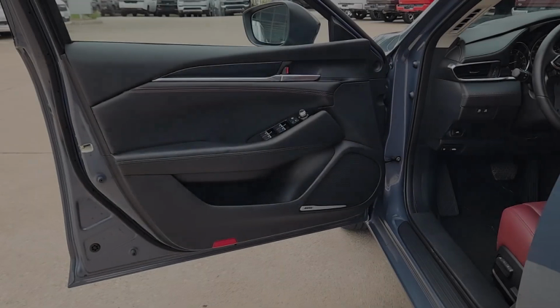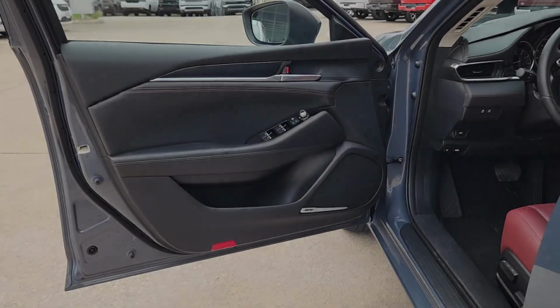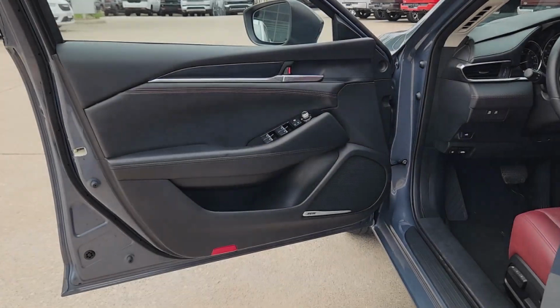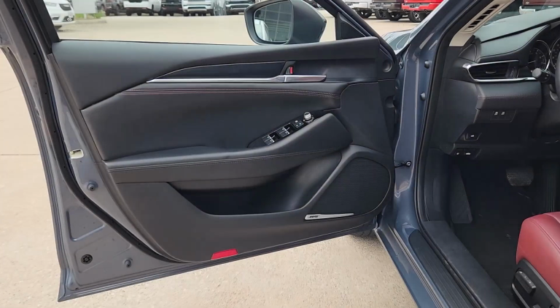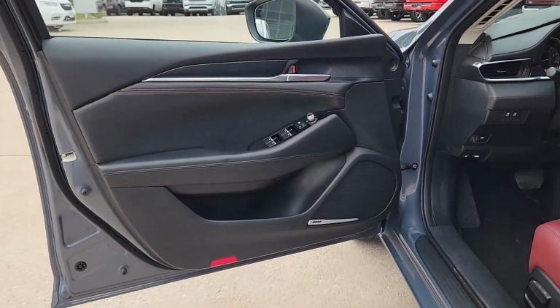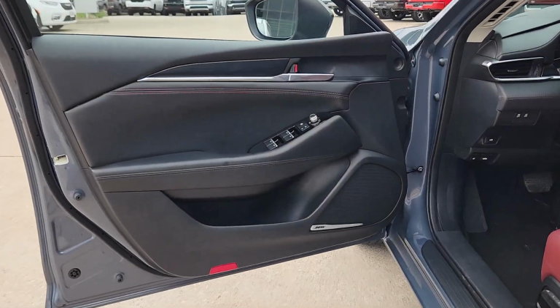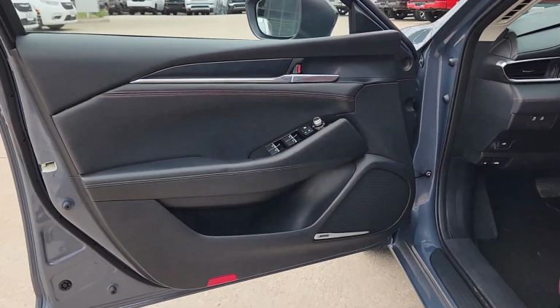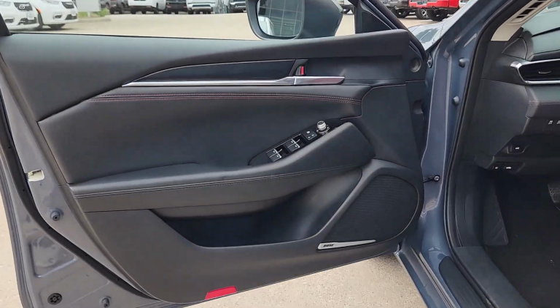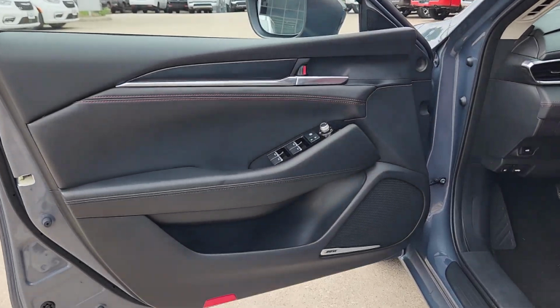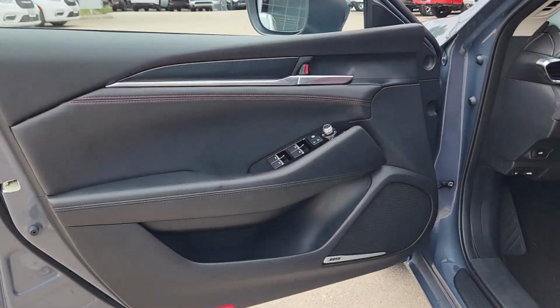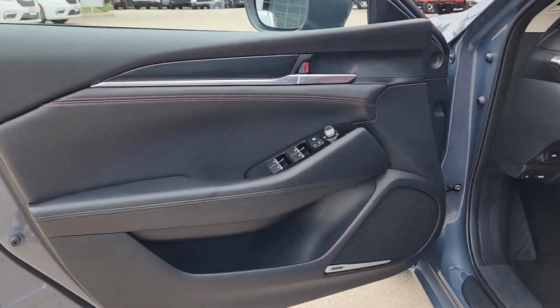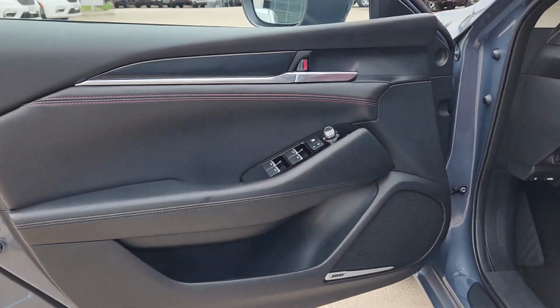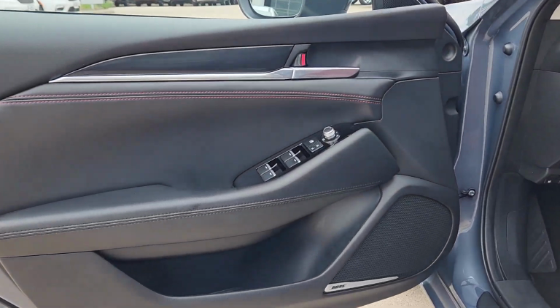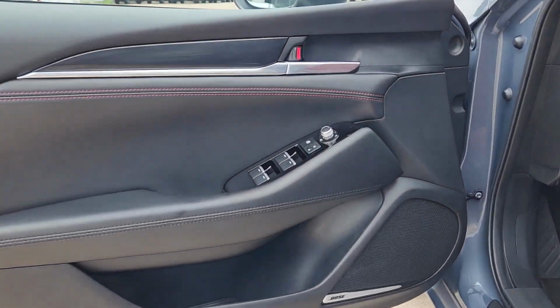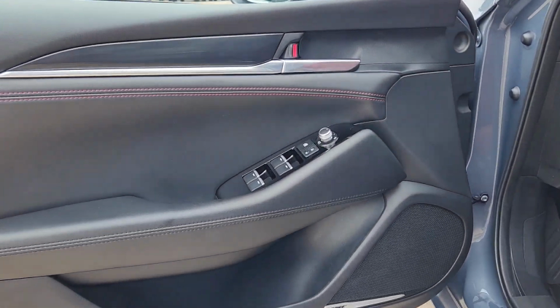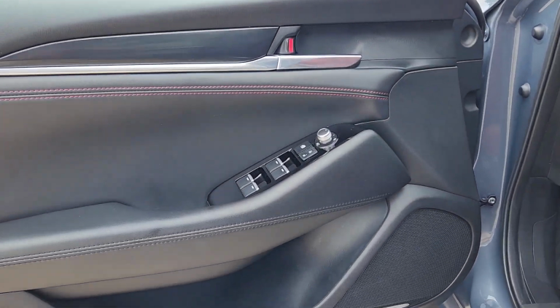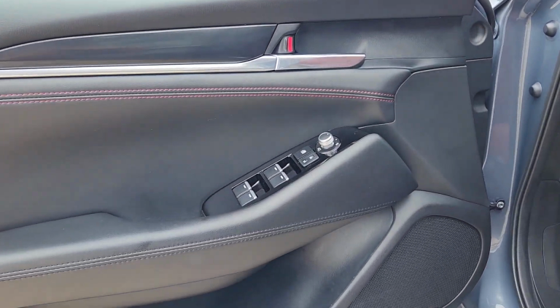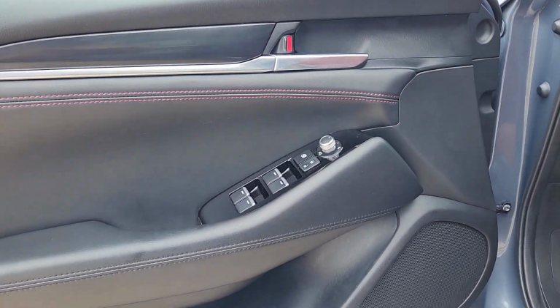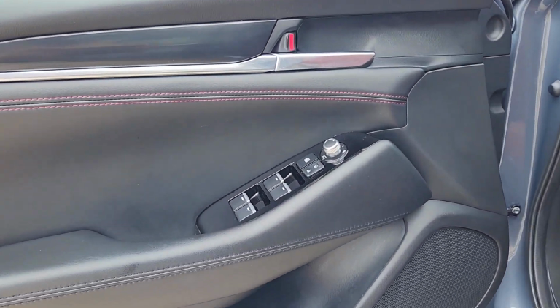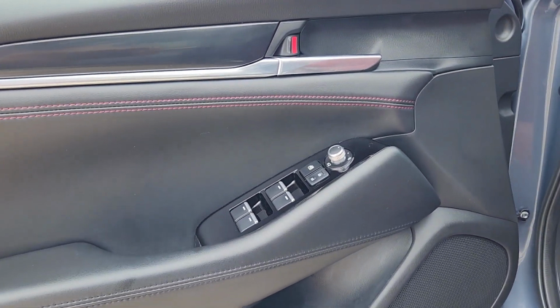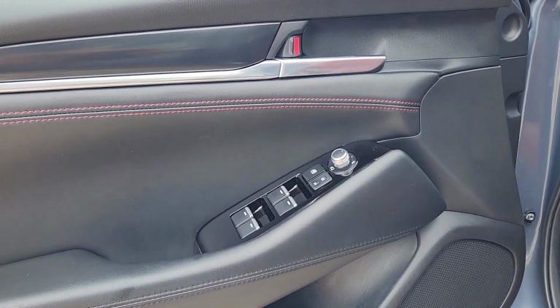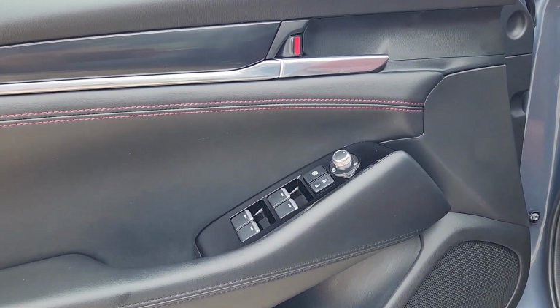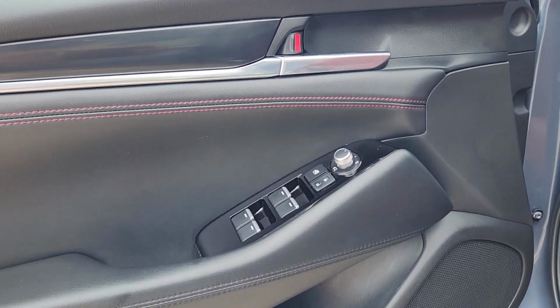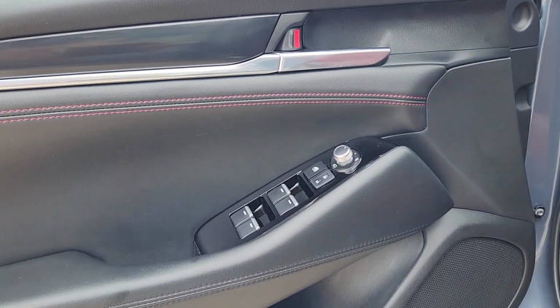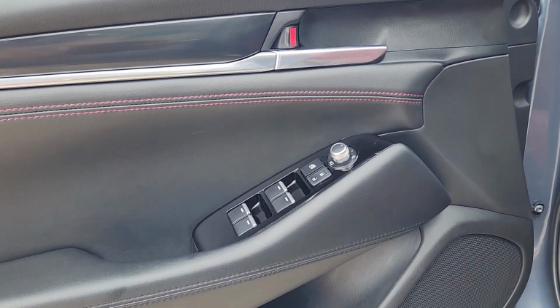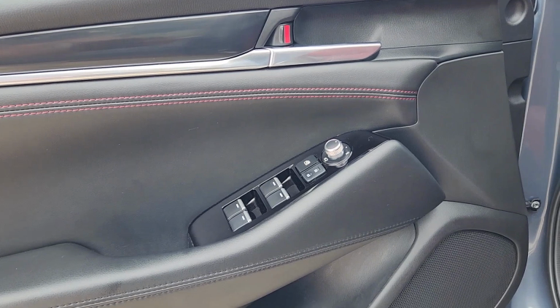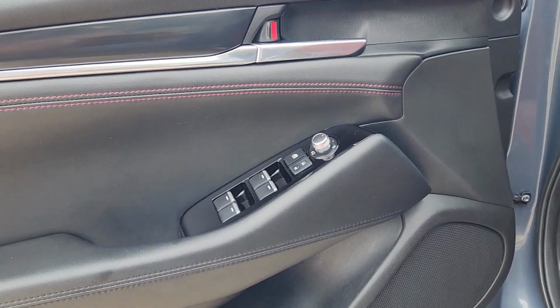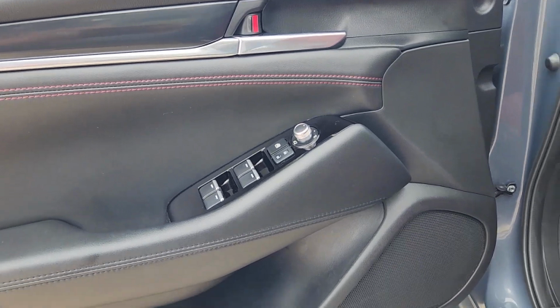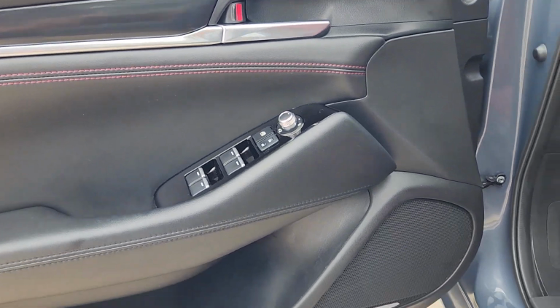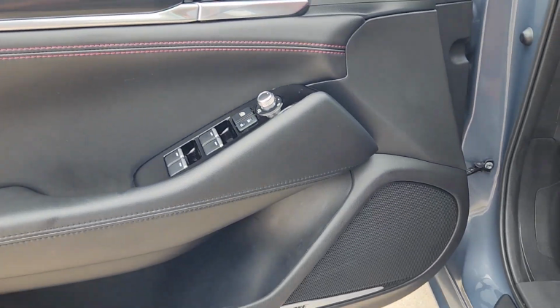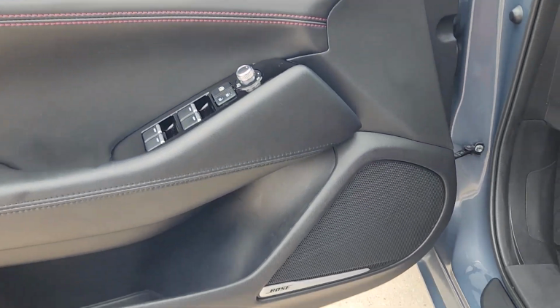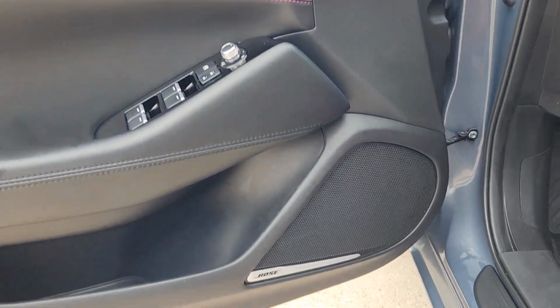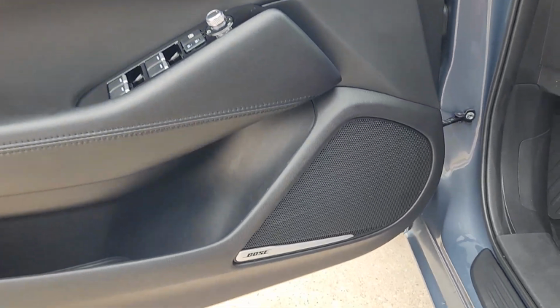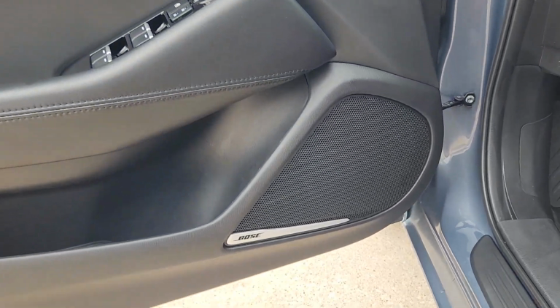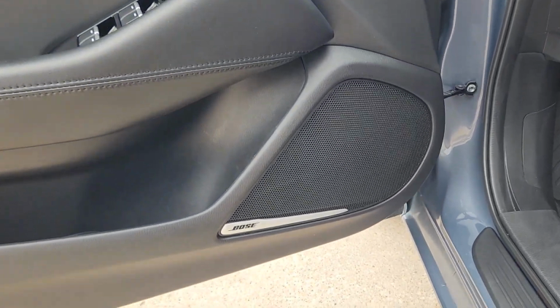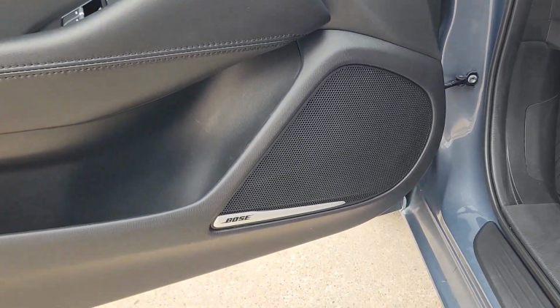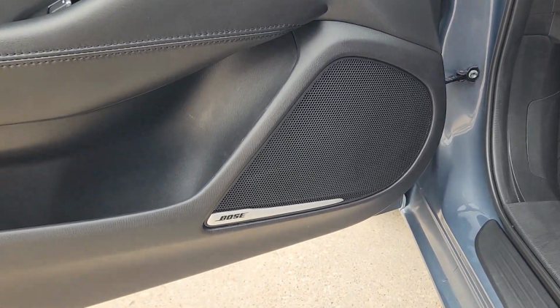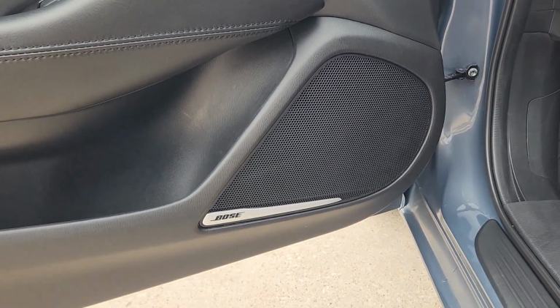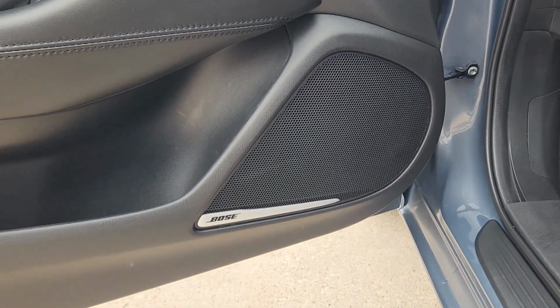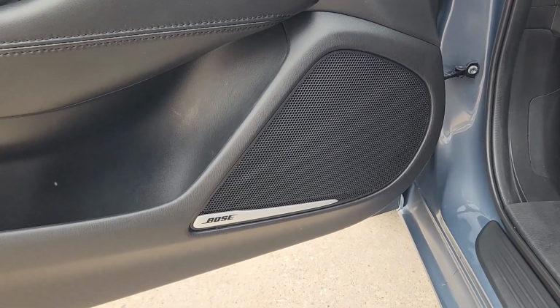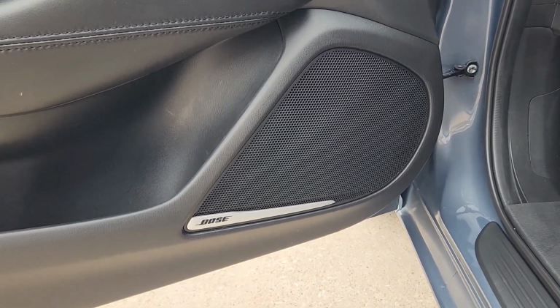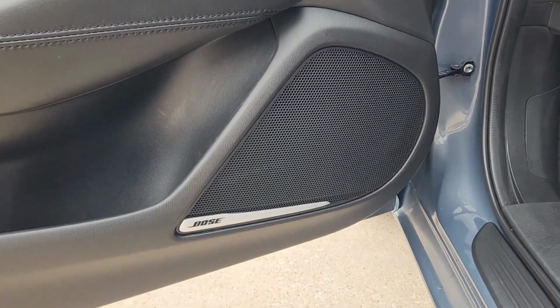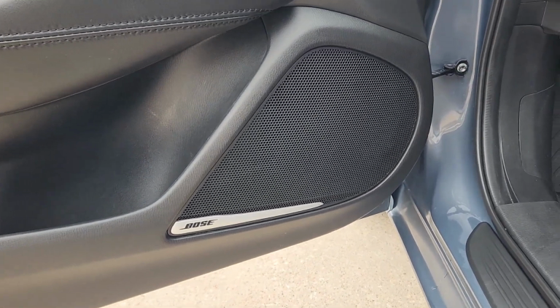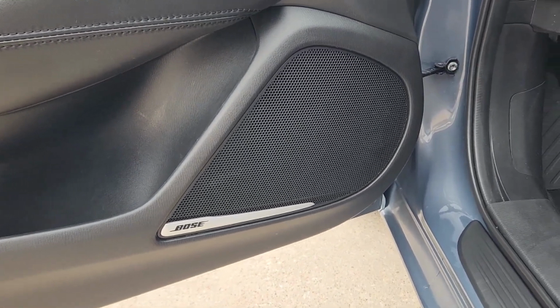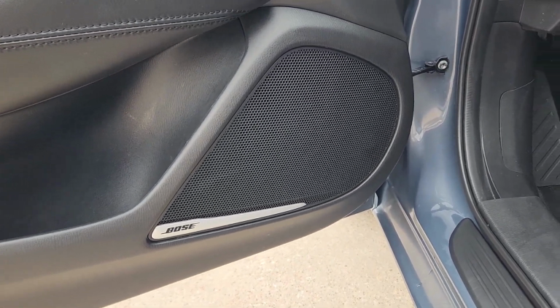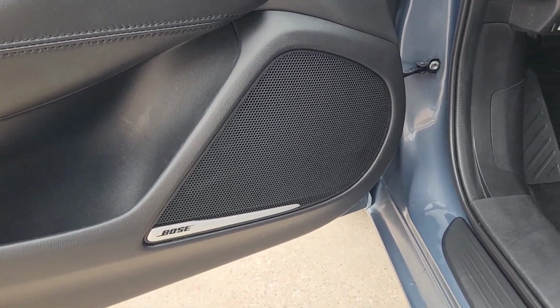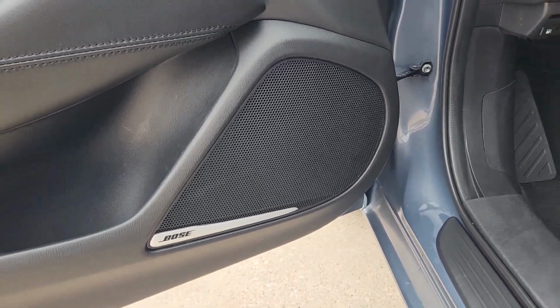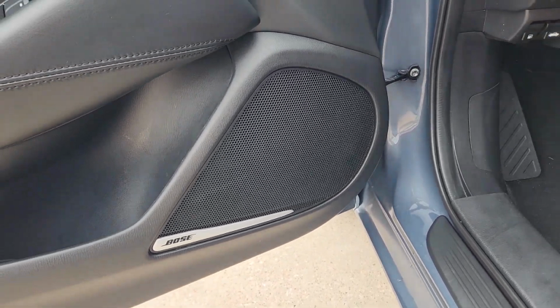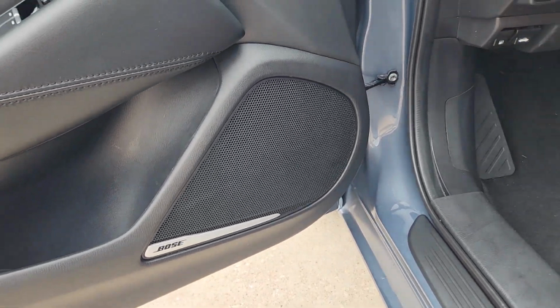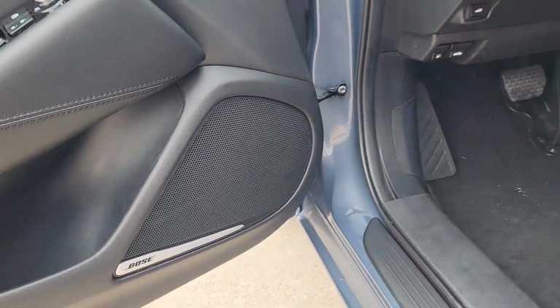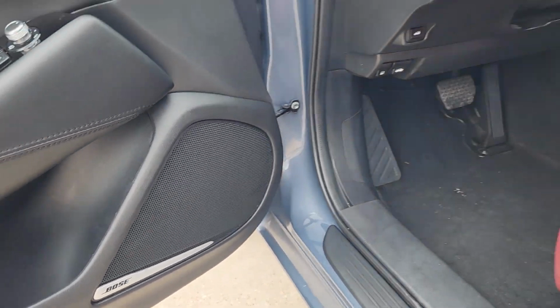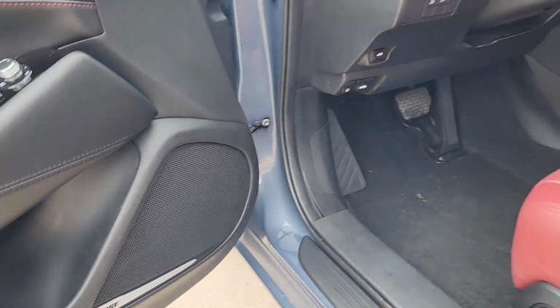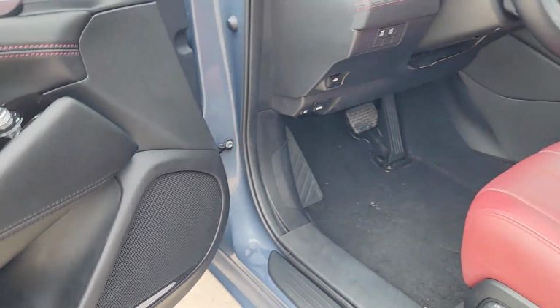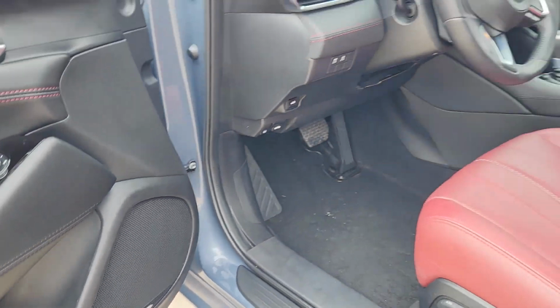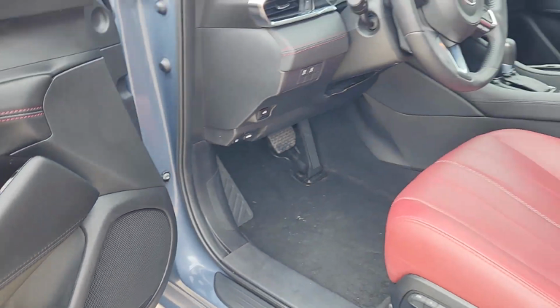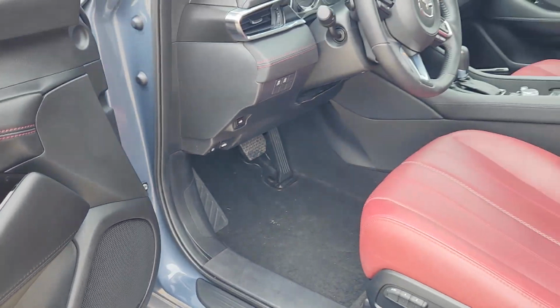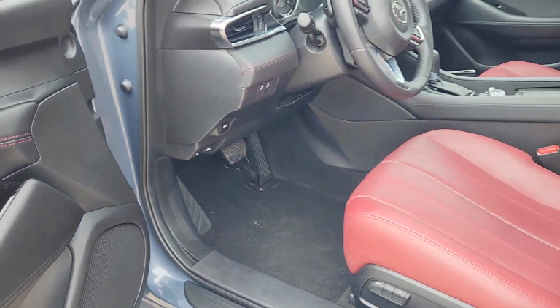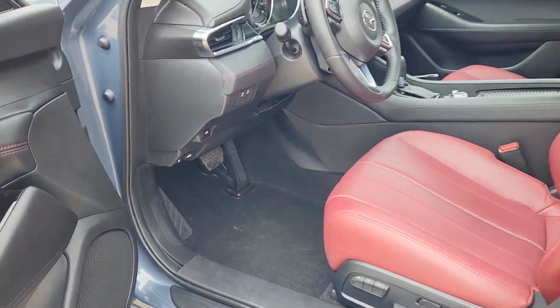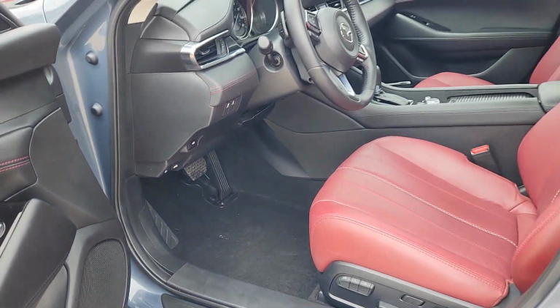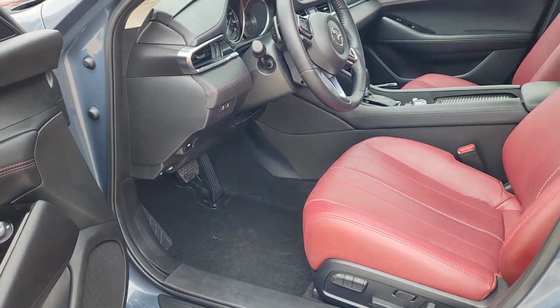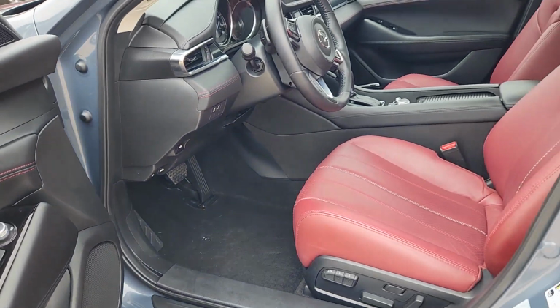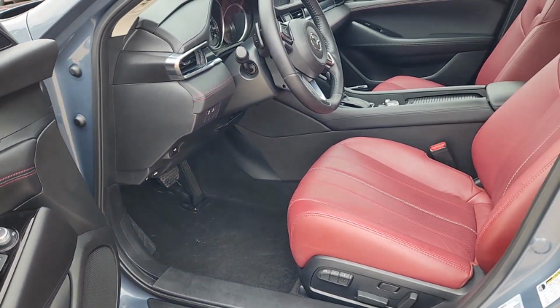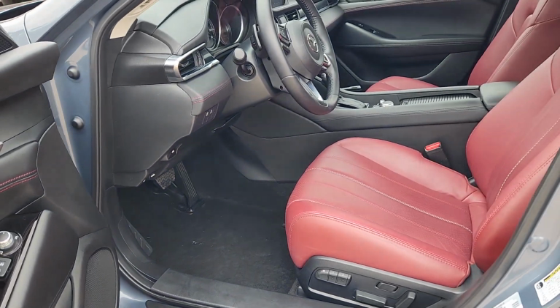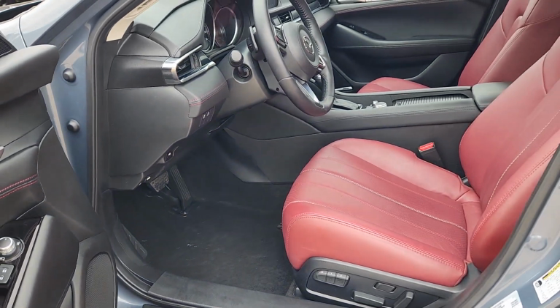The following are some of this vehicle's highlighted options: heated steering wheel, head-up display, moonroof, keyless entry.